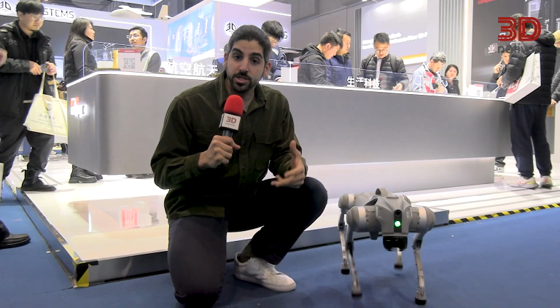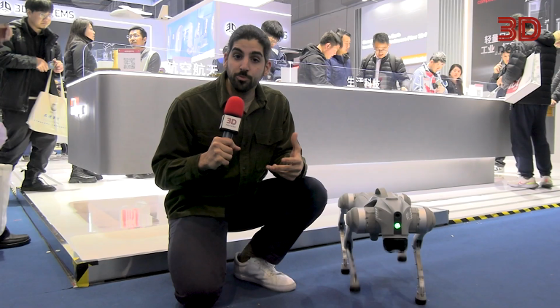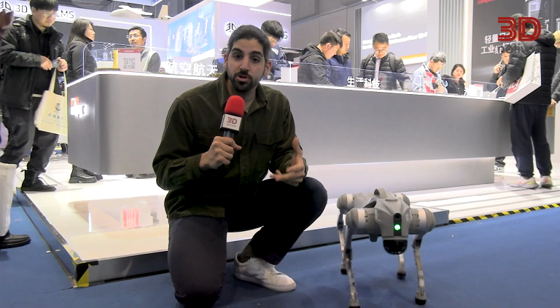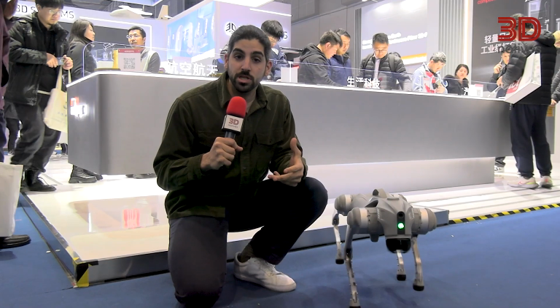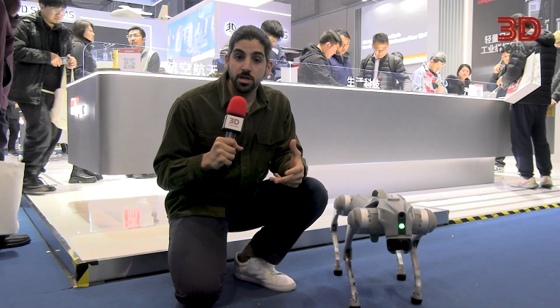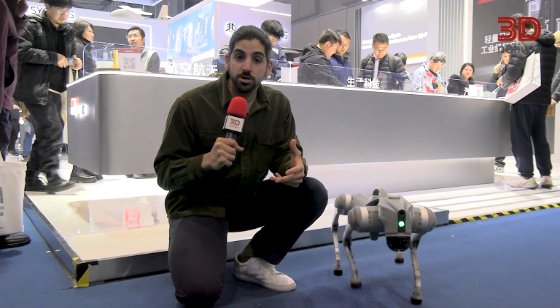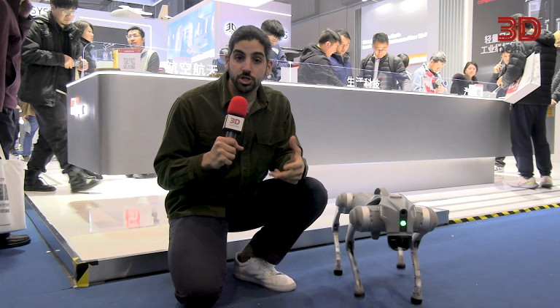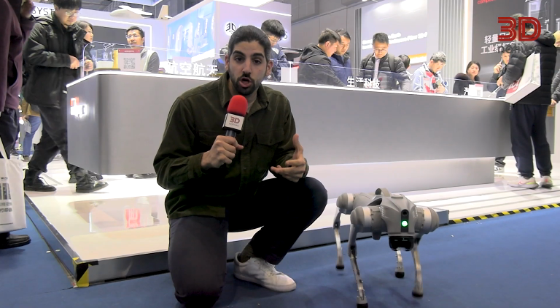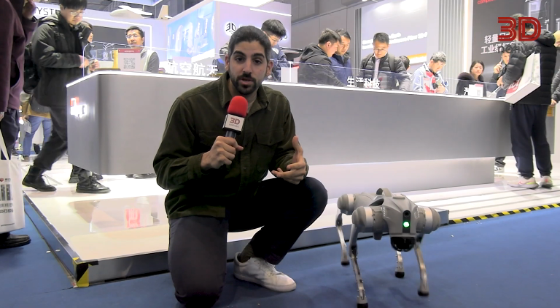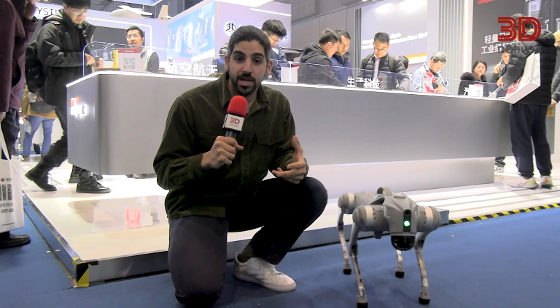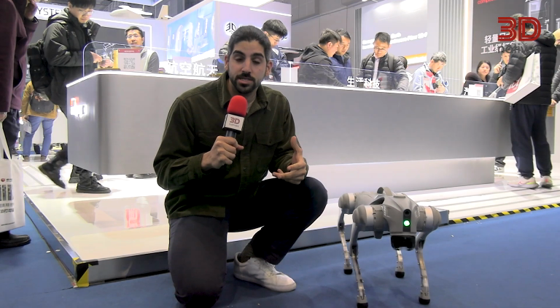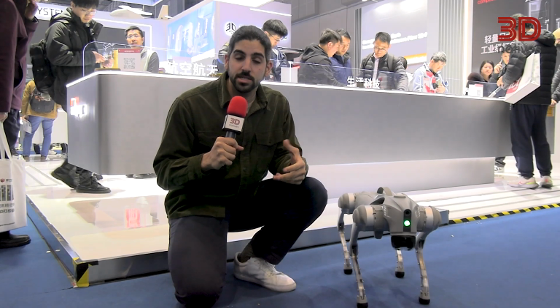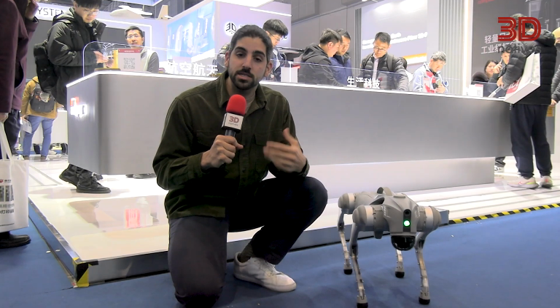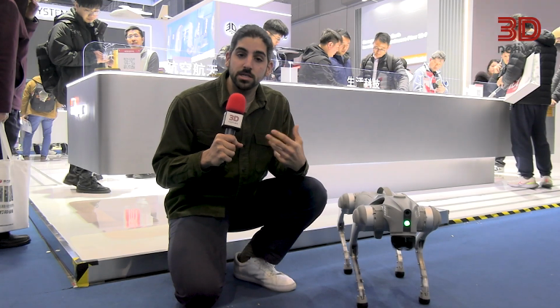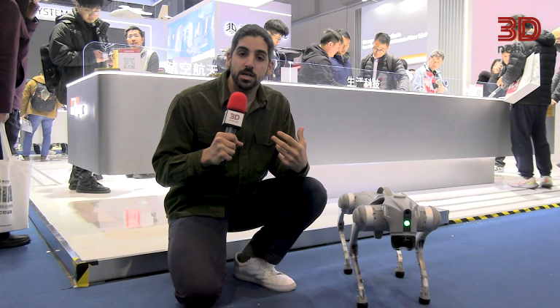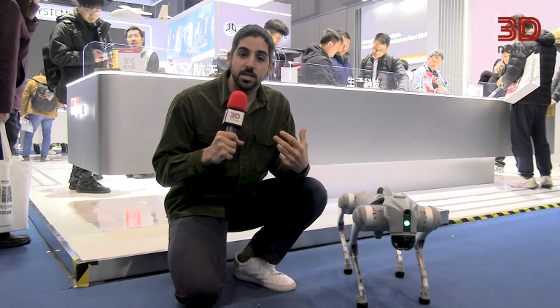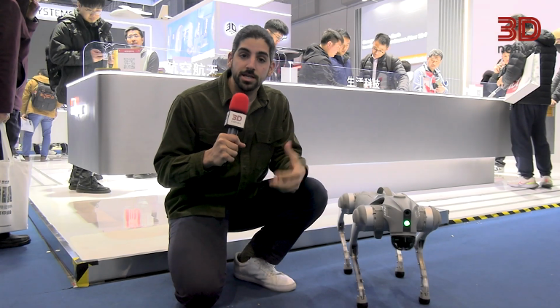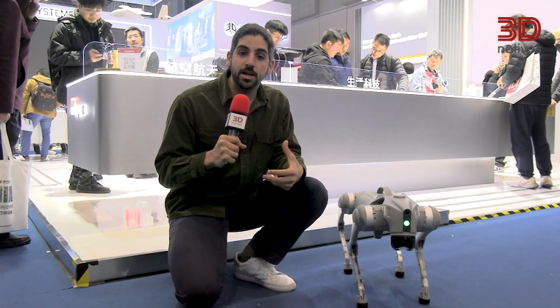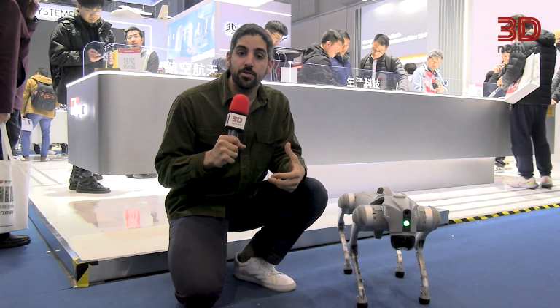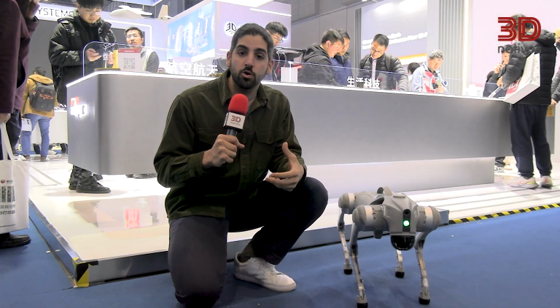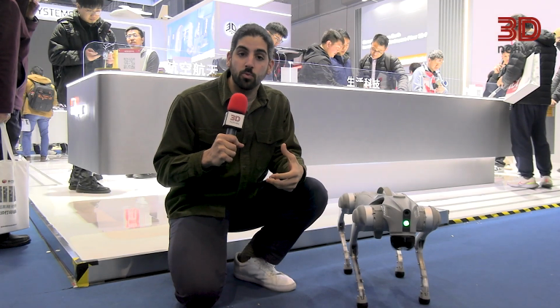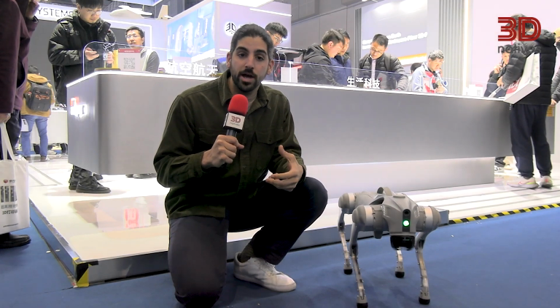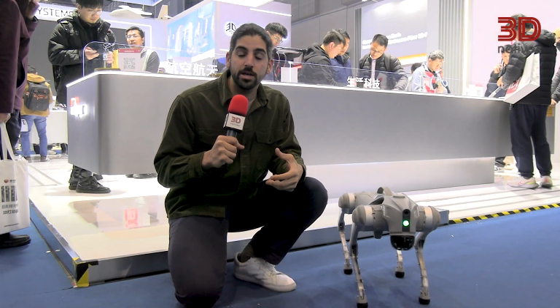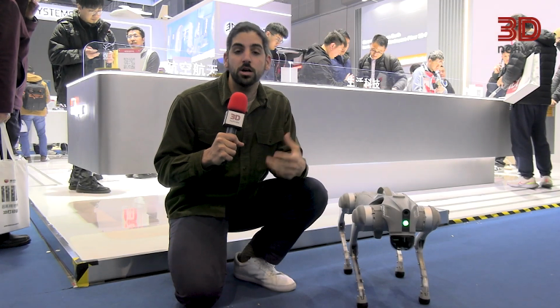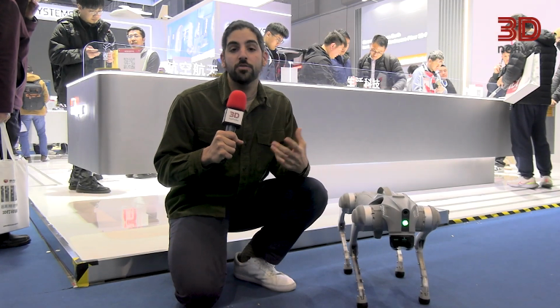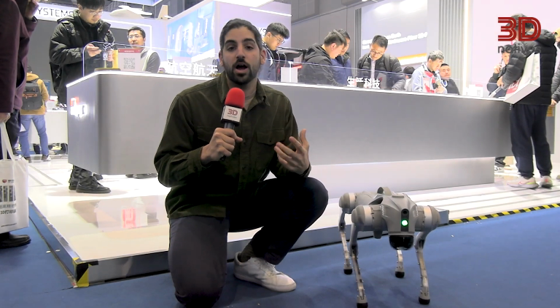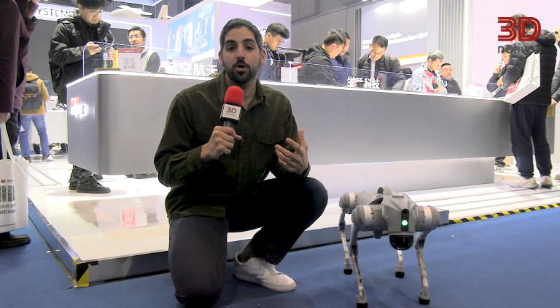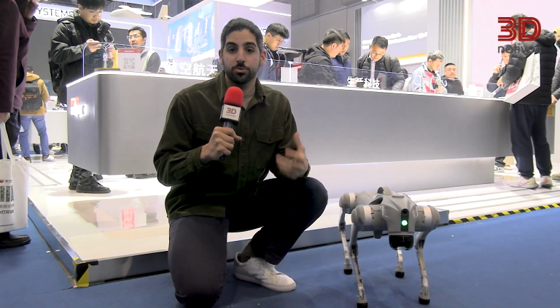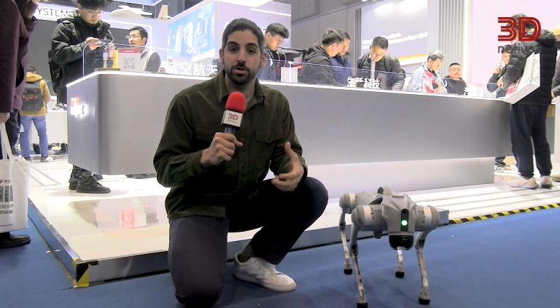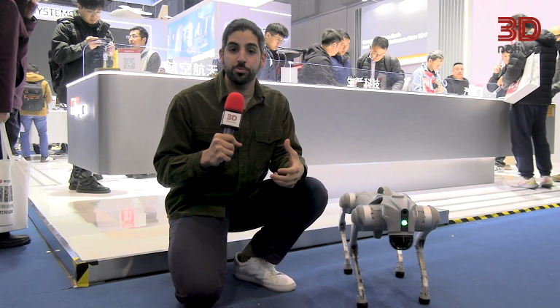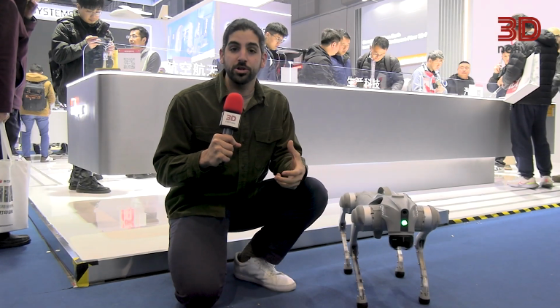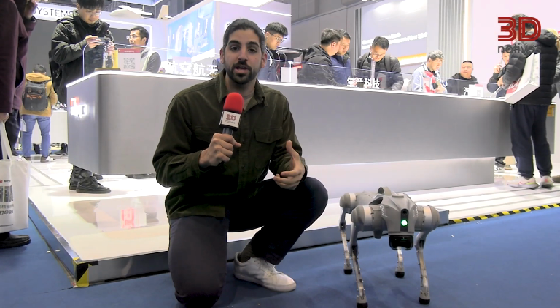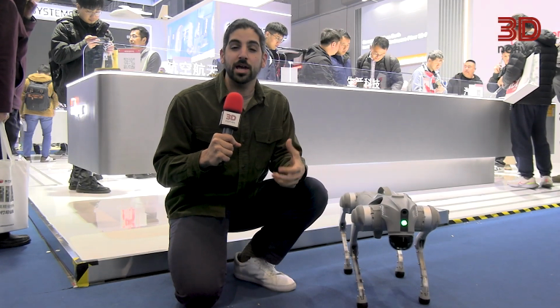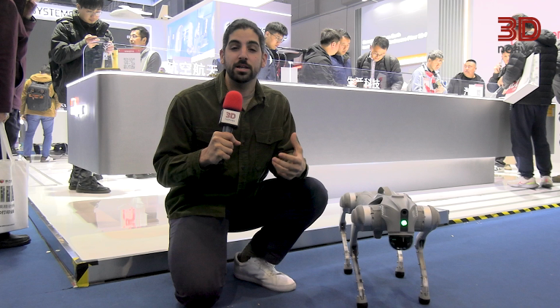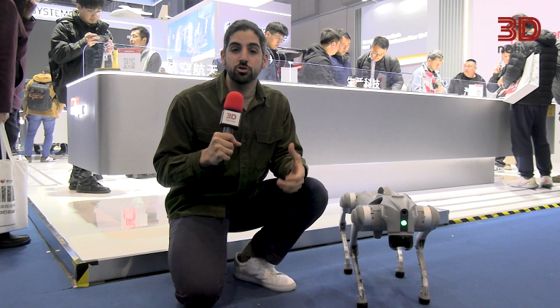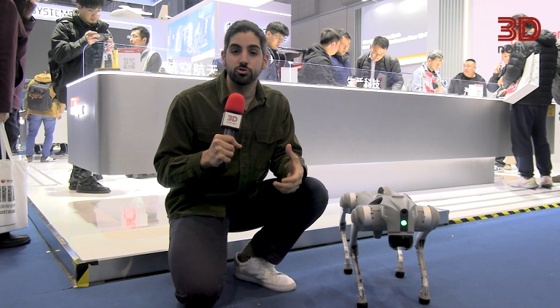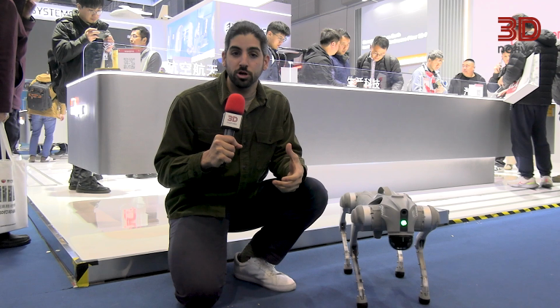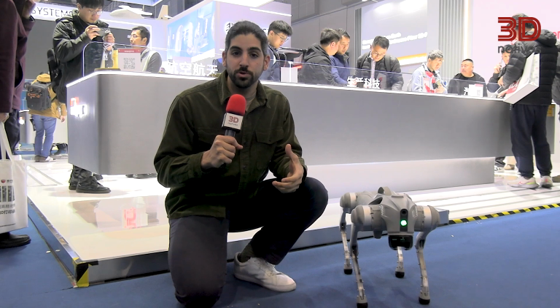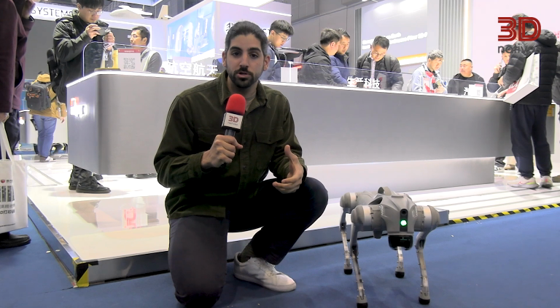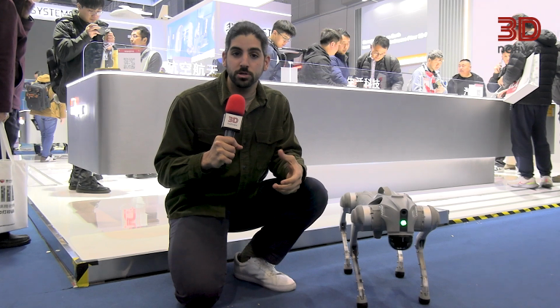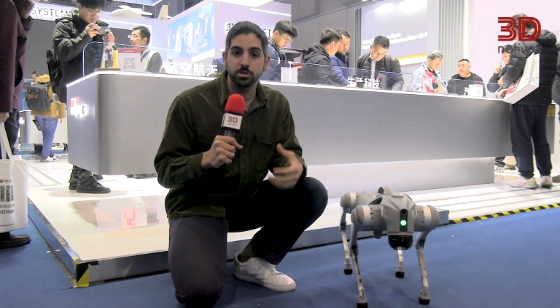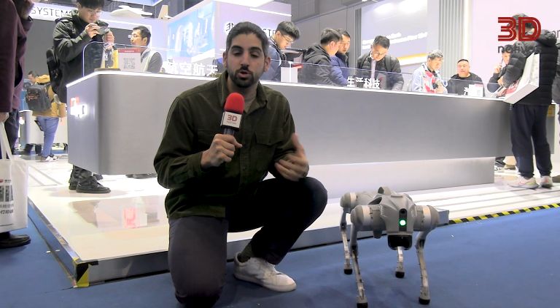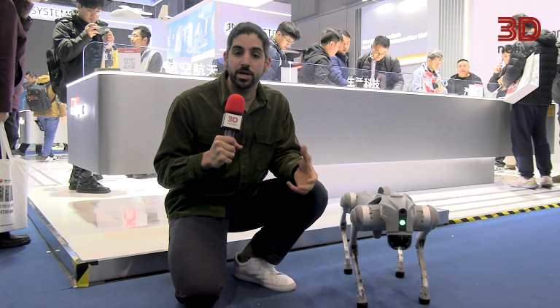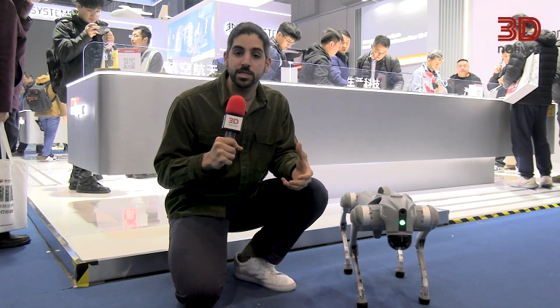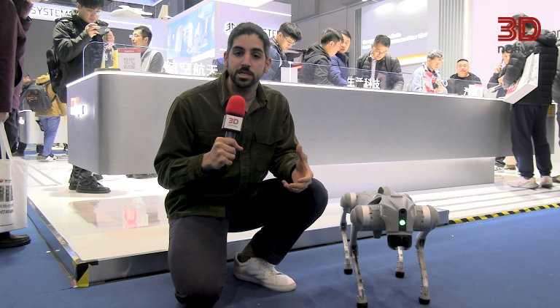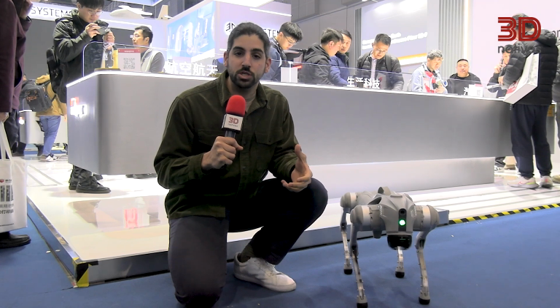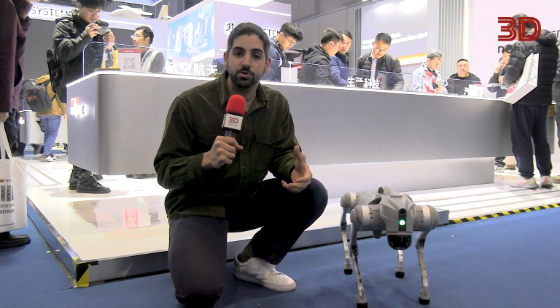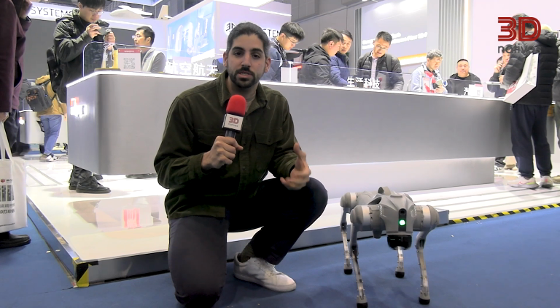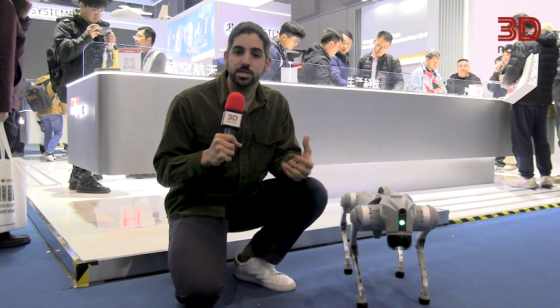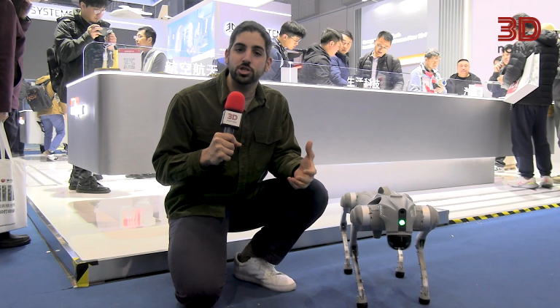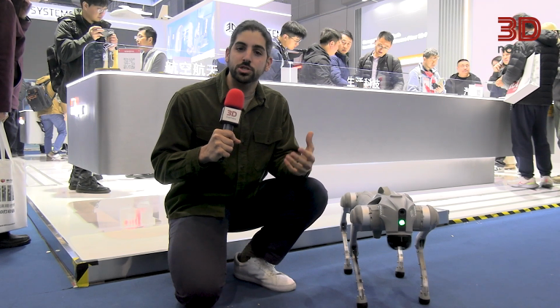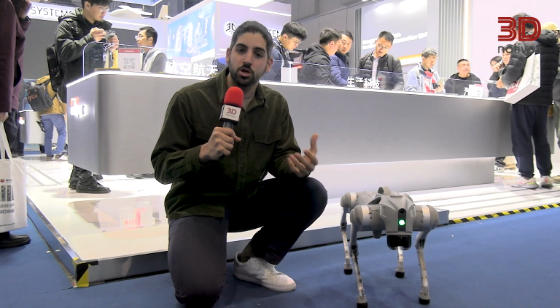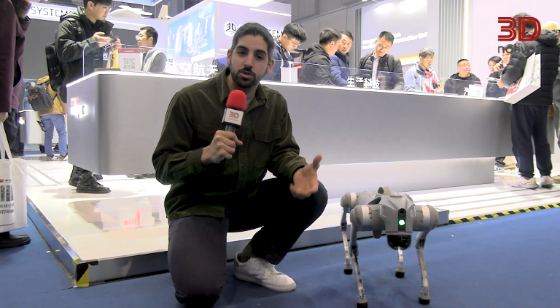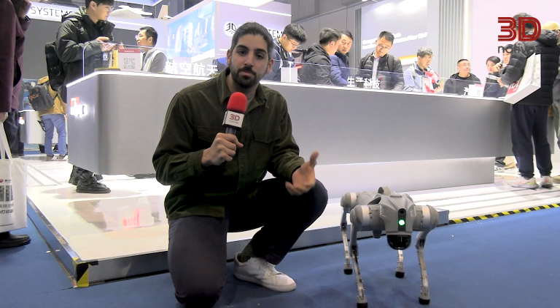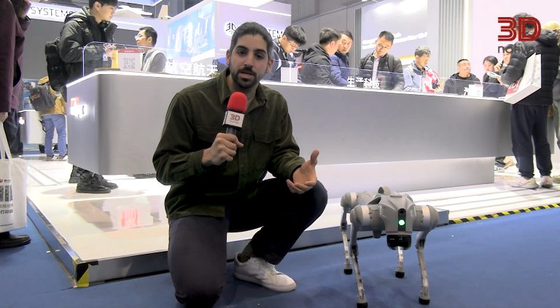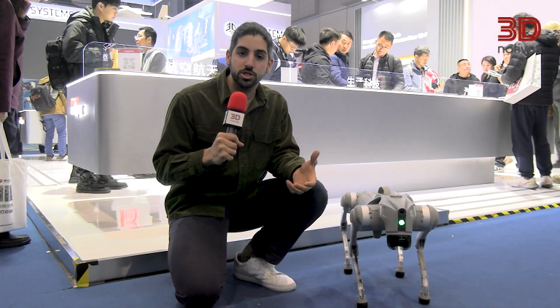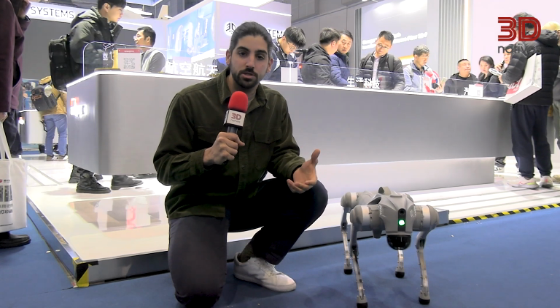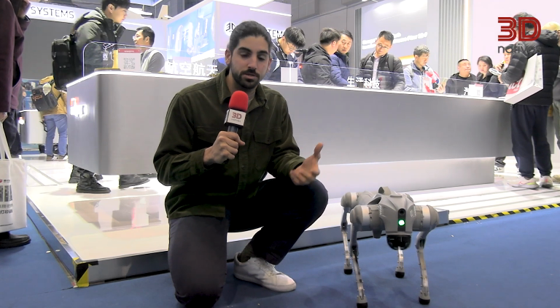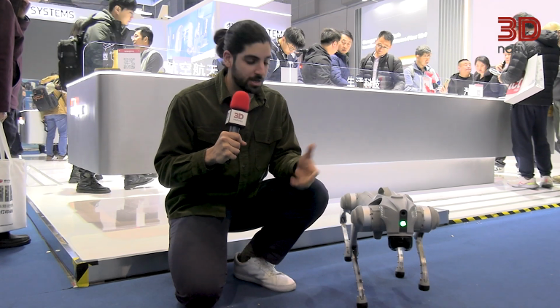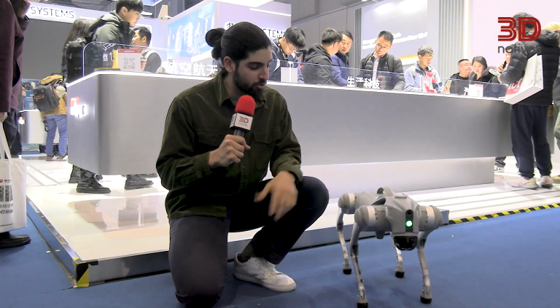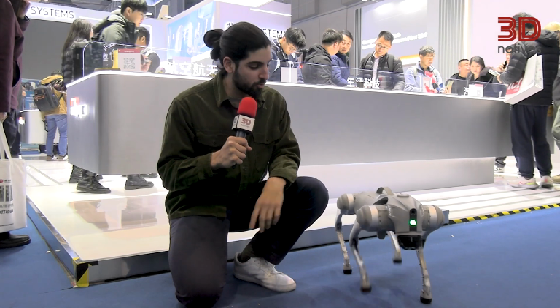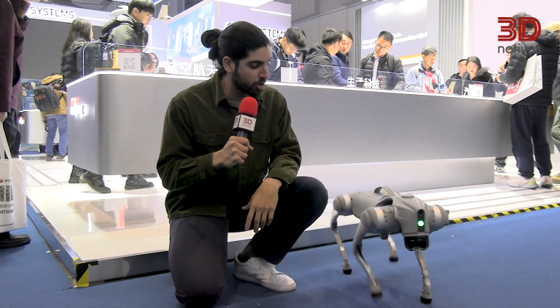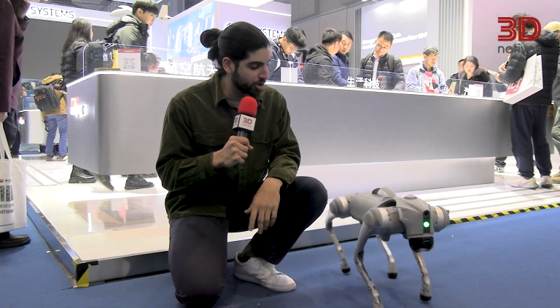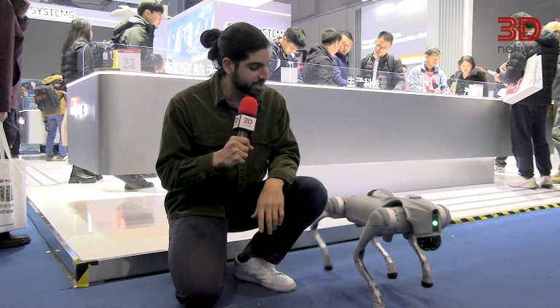Aniso Print here showcases yet another way of how 3D printing can contribute to industries such as automation and robotics.